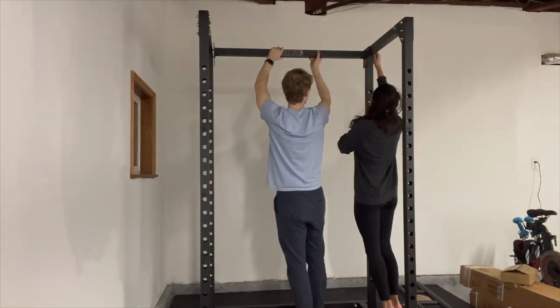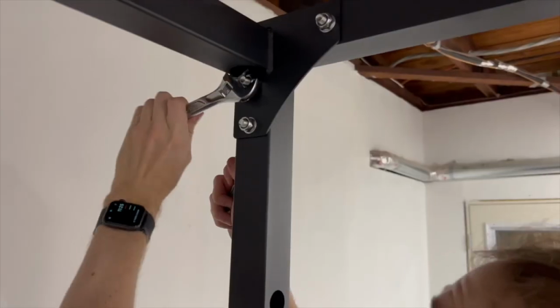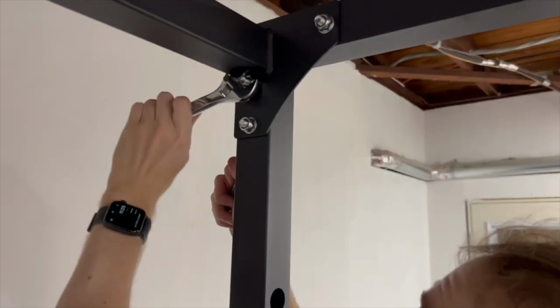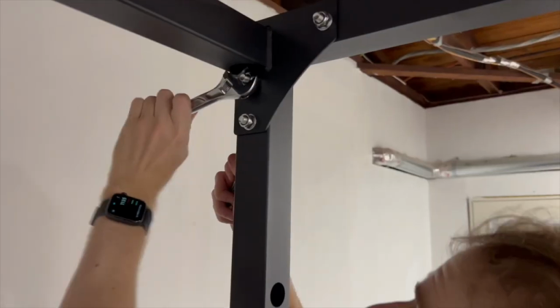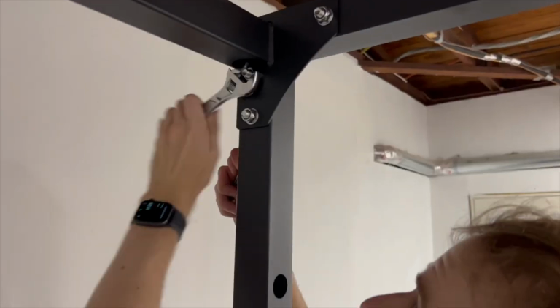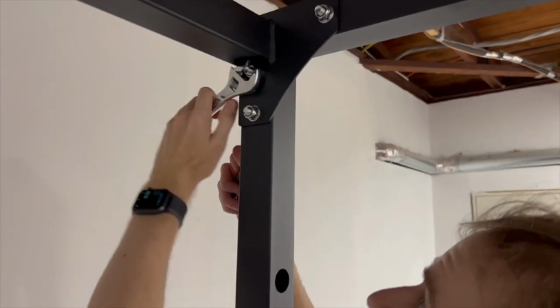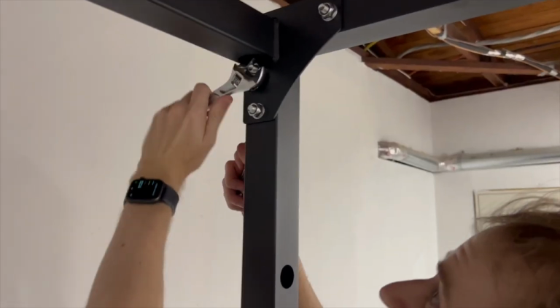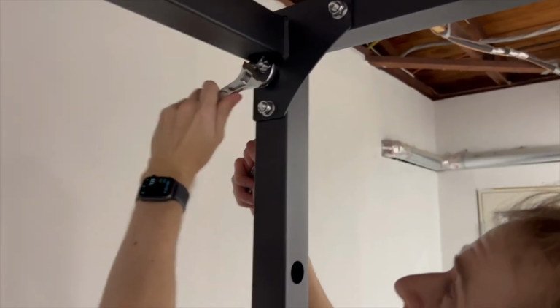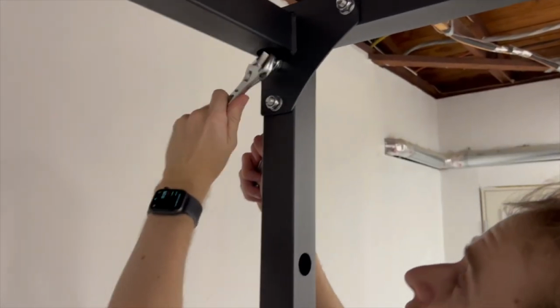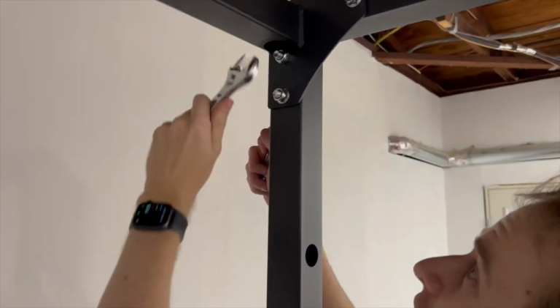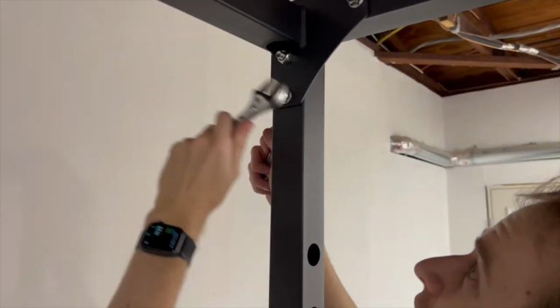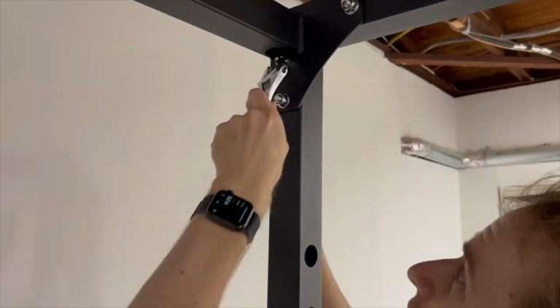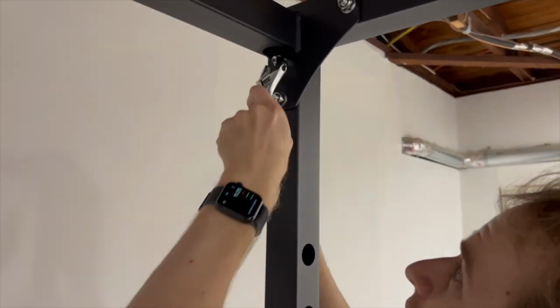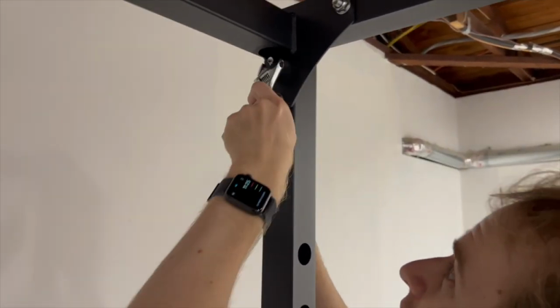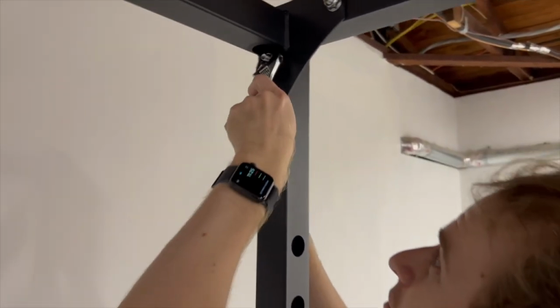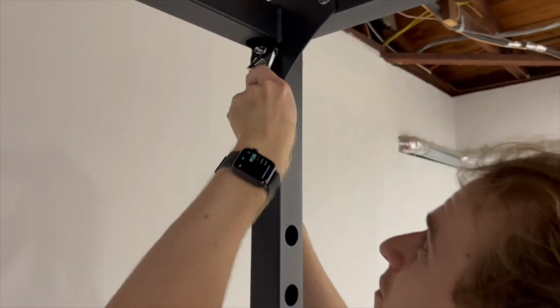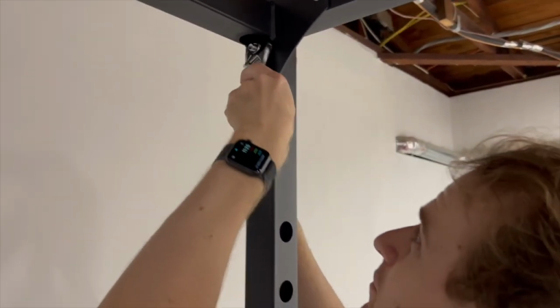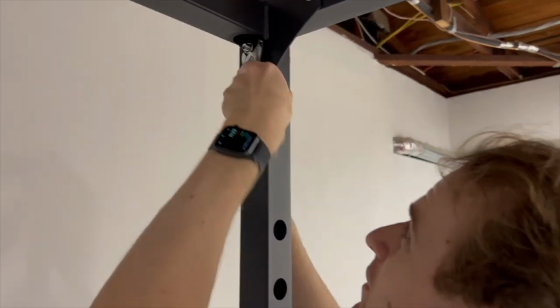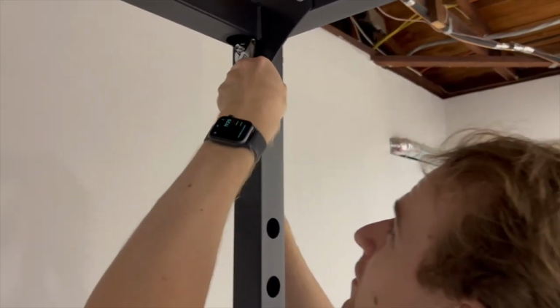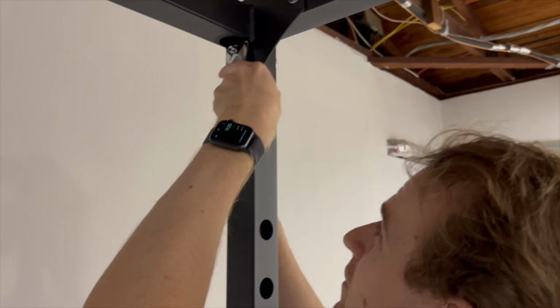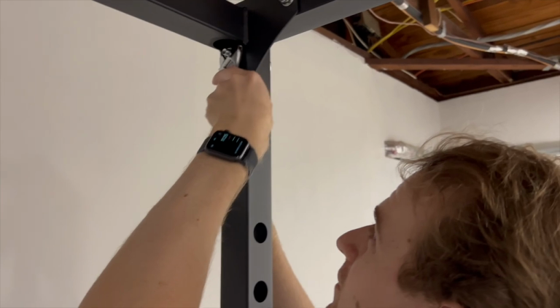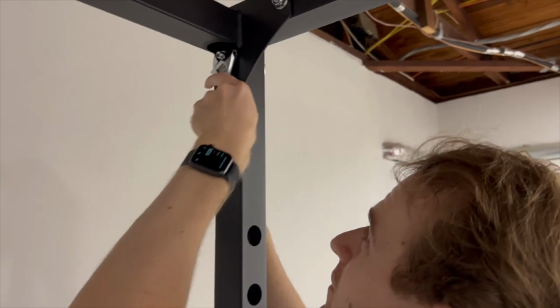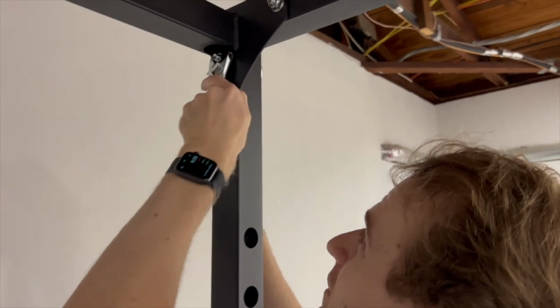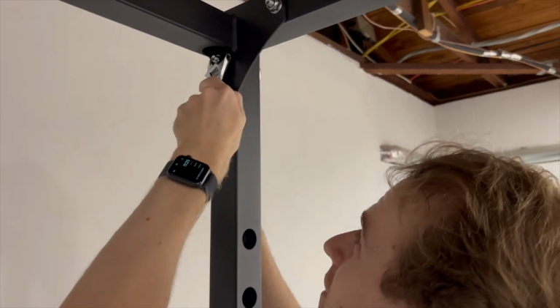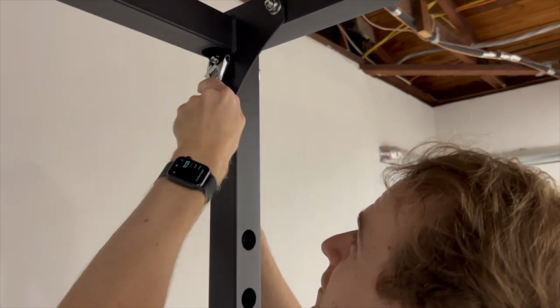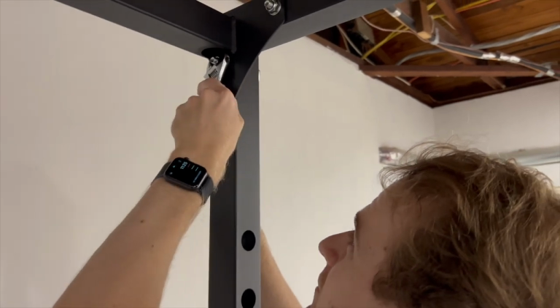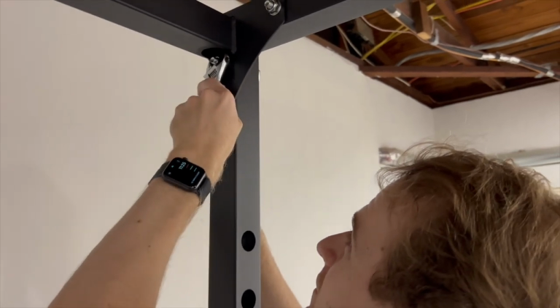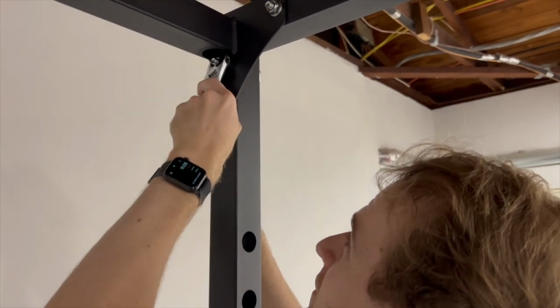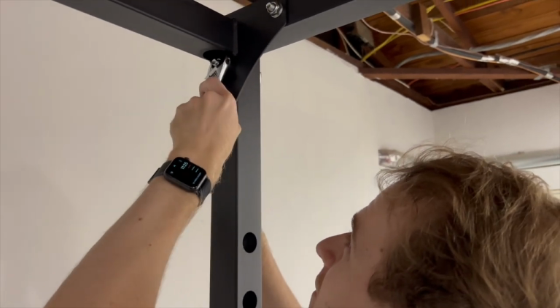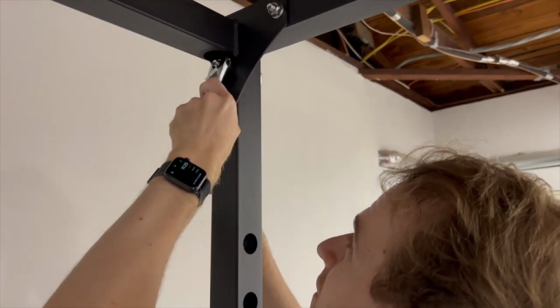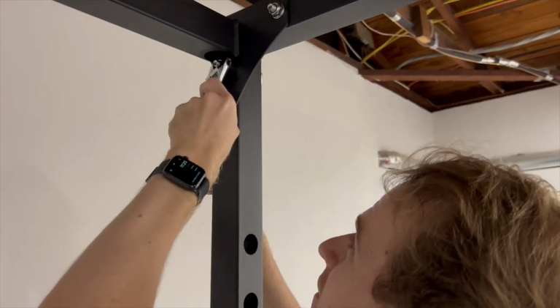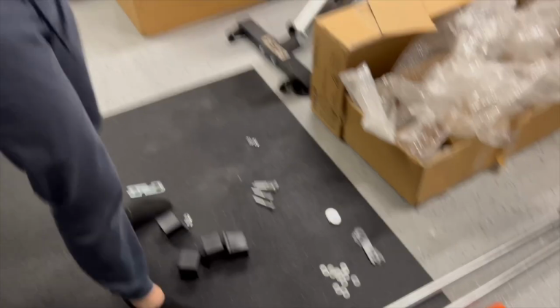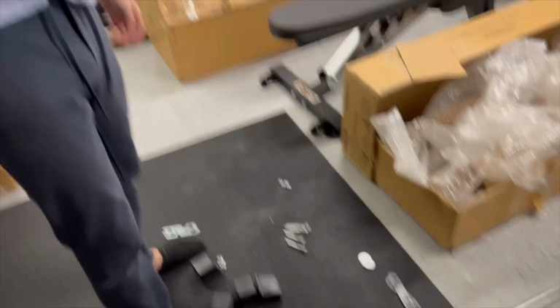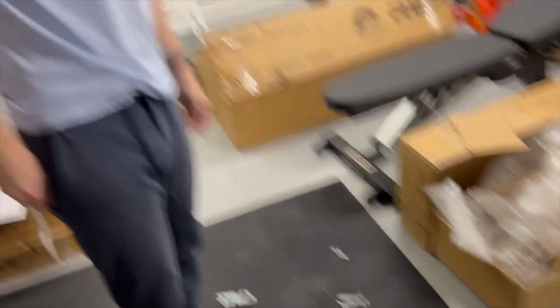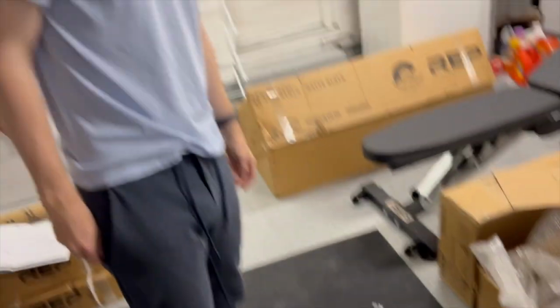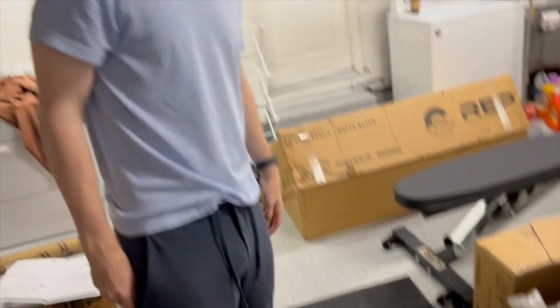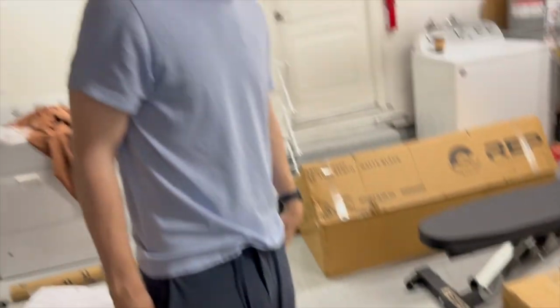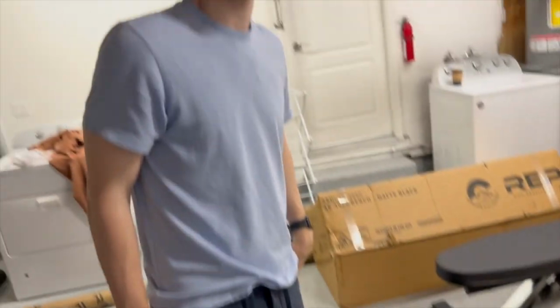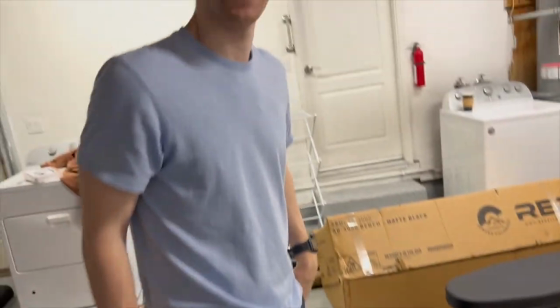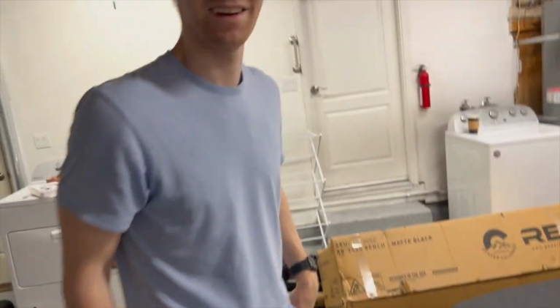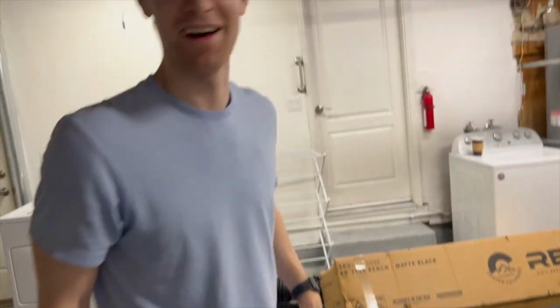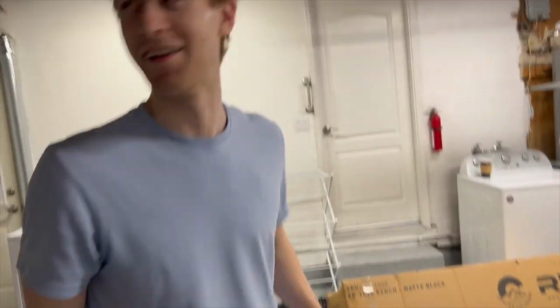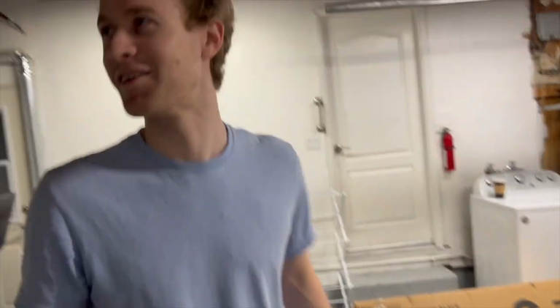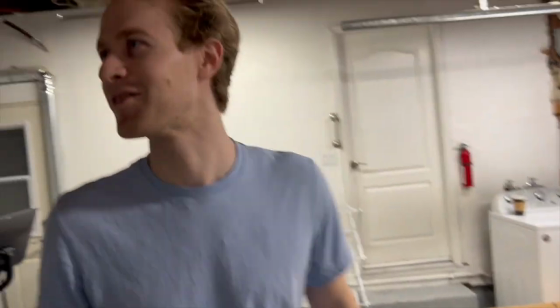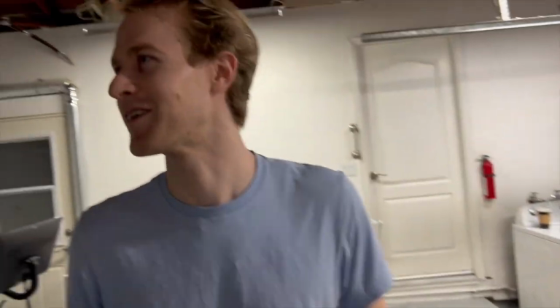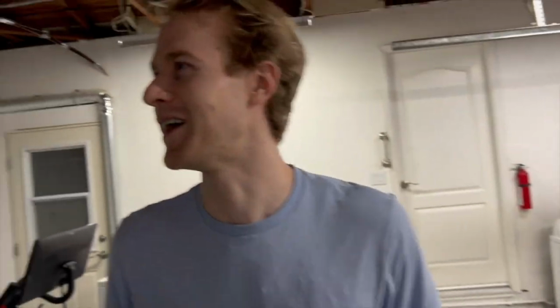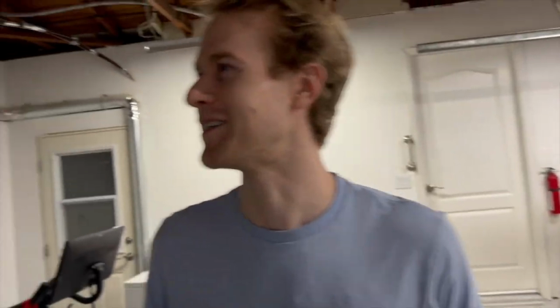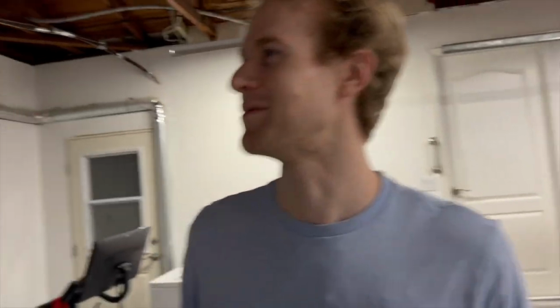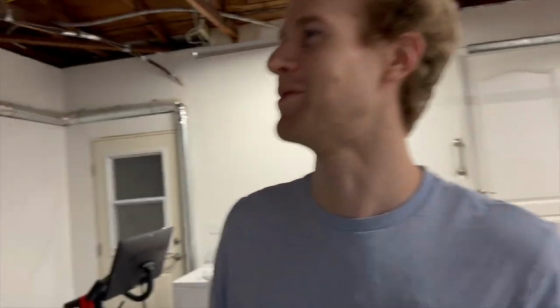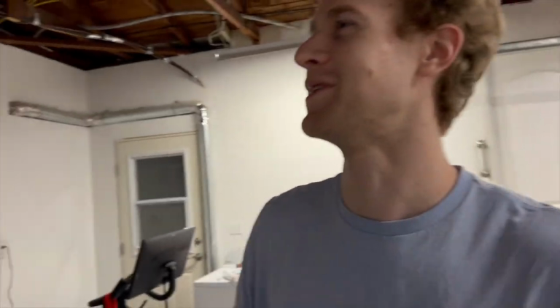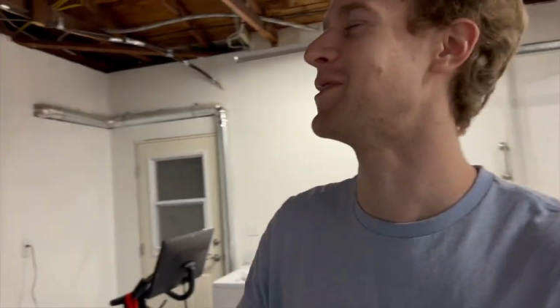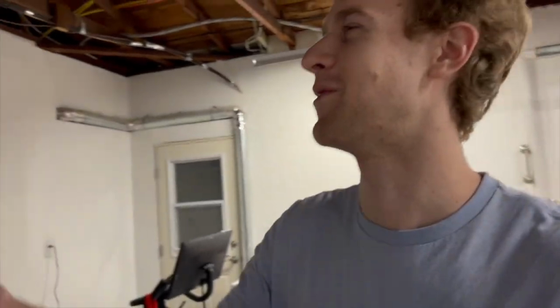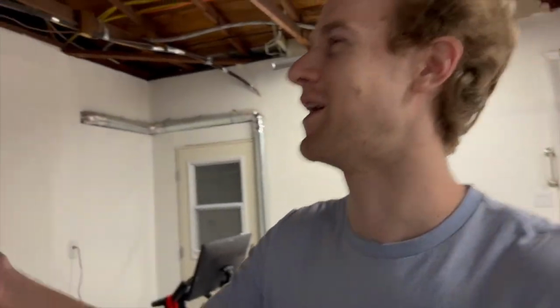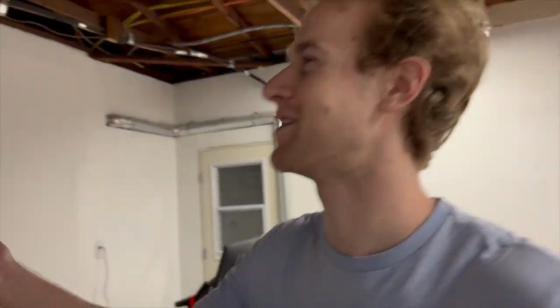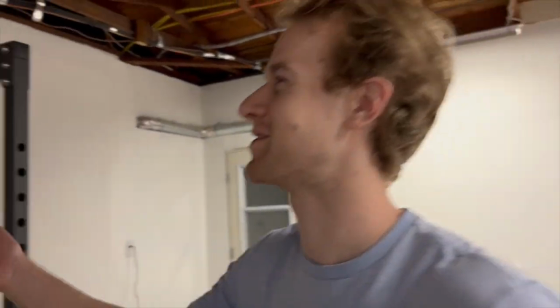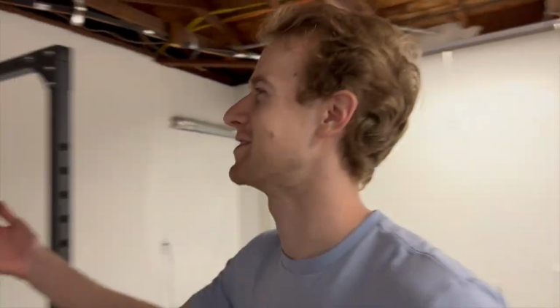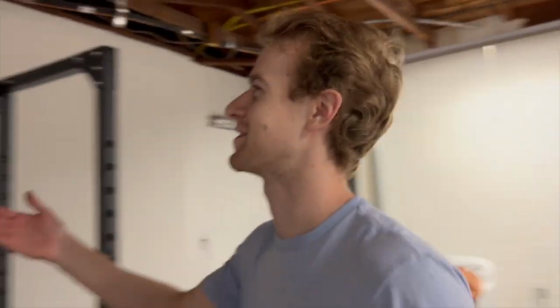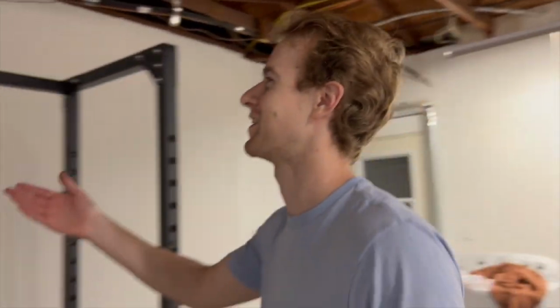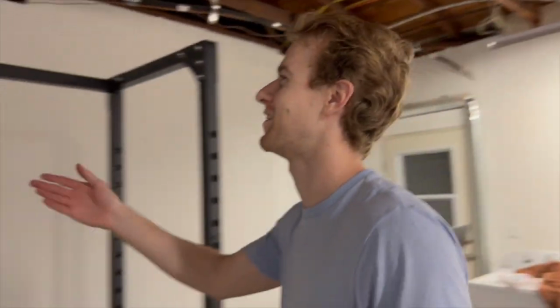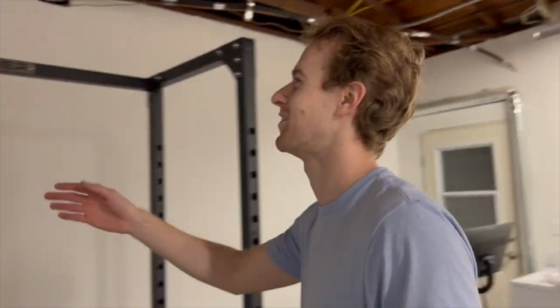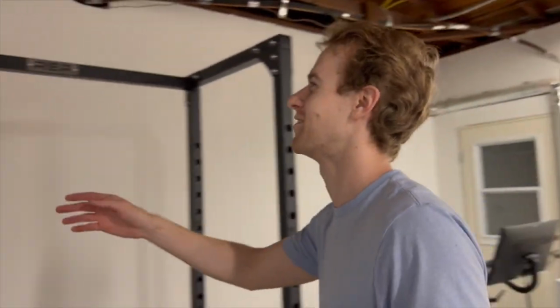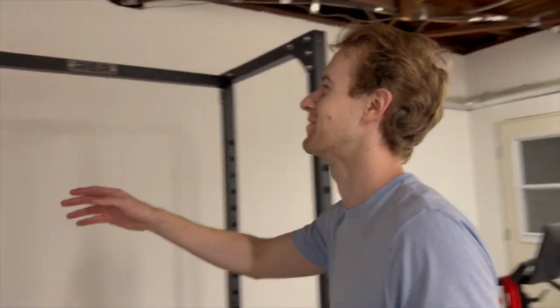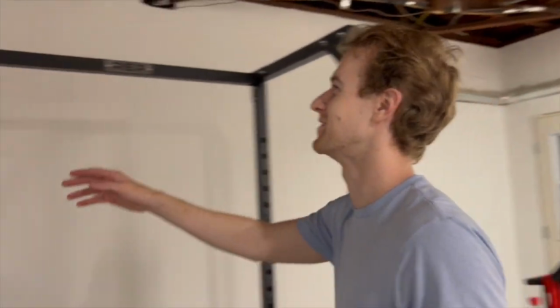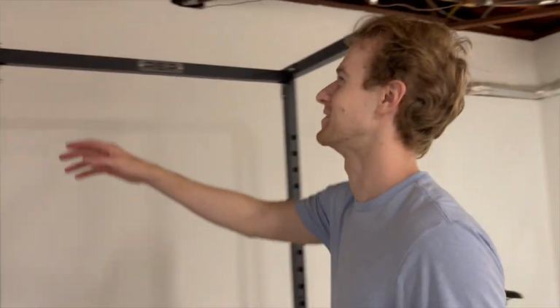Another turn? Yeah. It's gonna be a hard turn to get in here. Brad's mad at me. Oh, we forgot to put the washers on all of these.